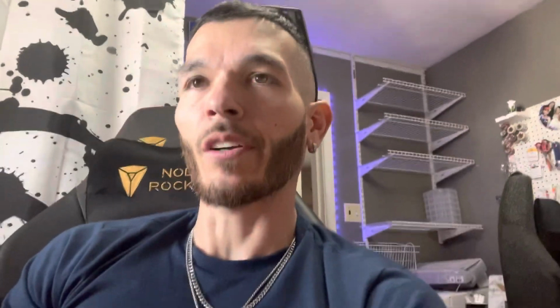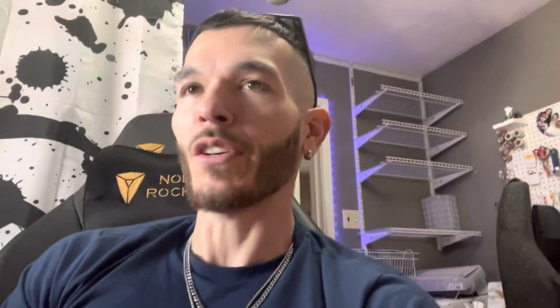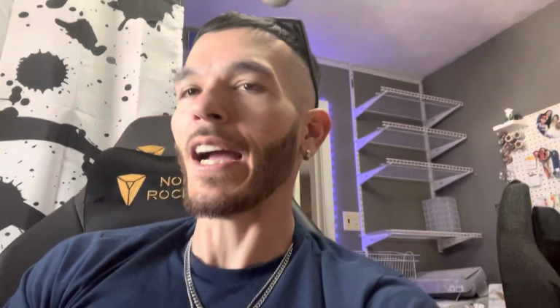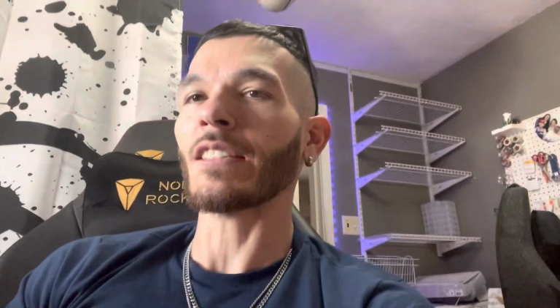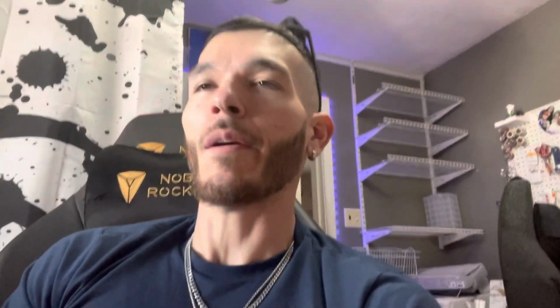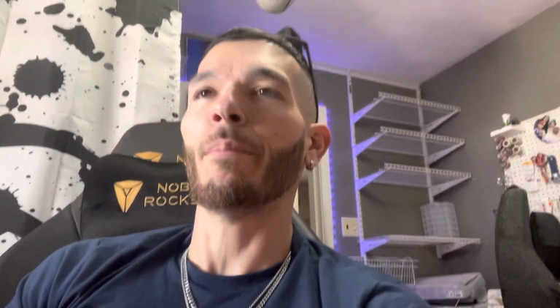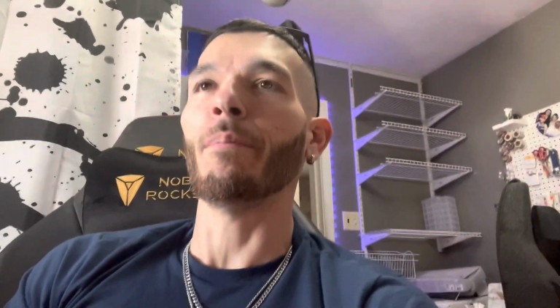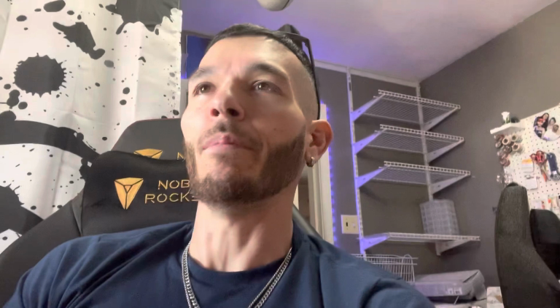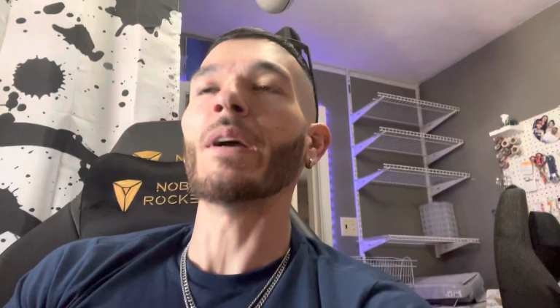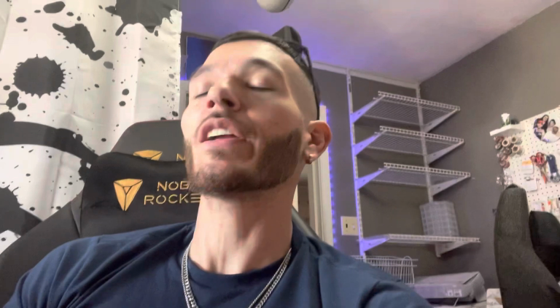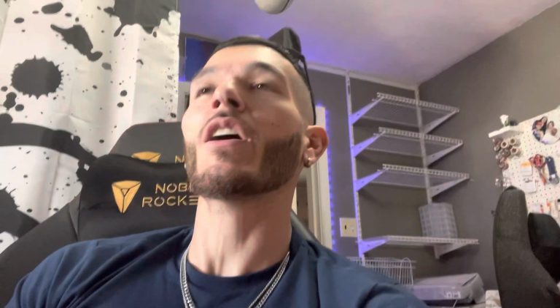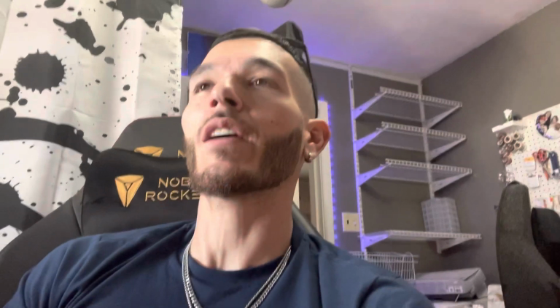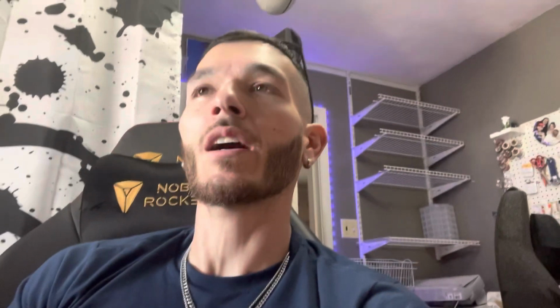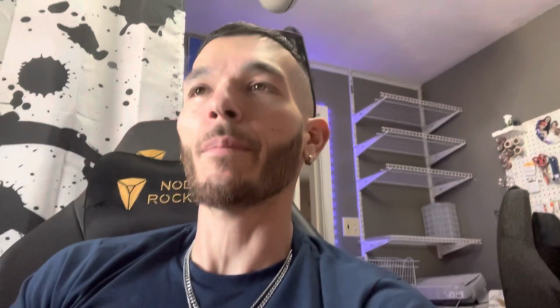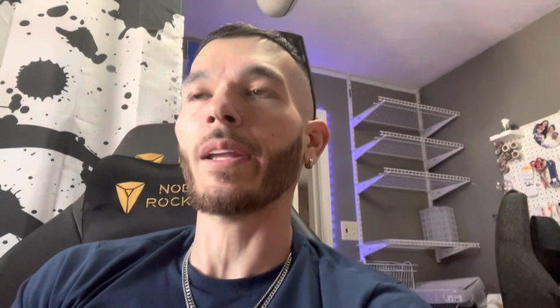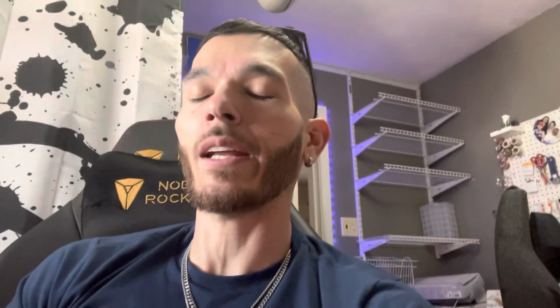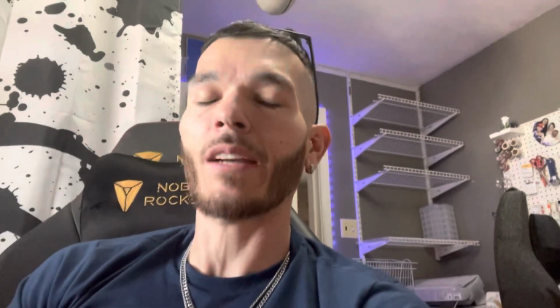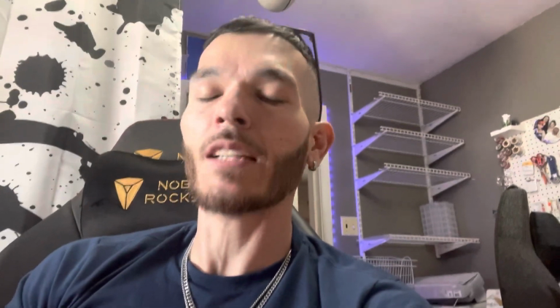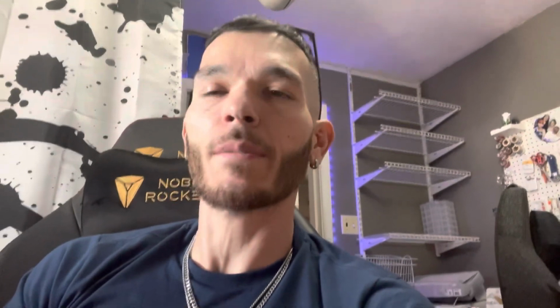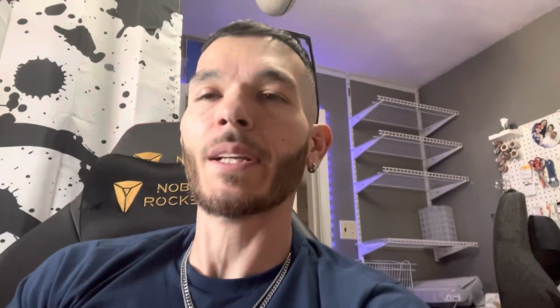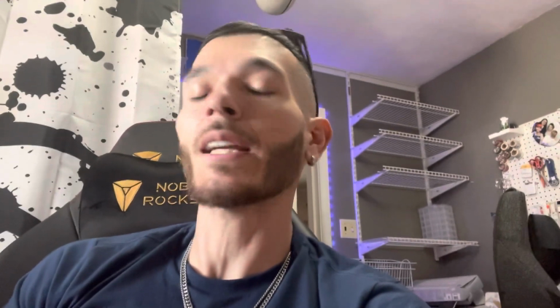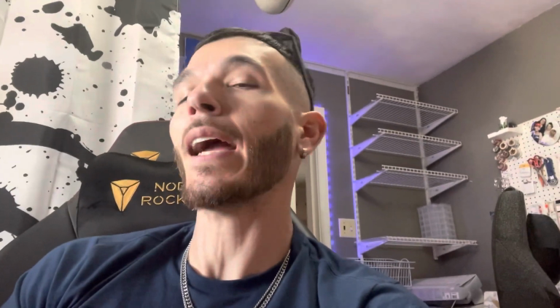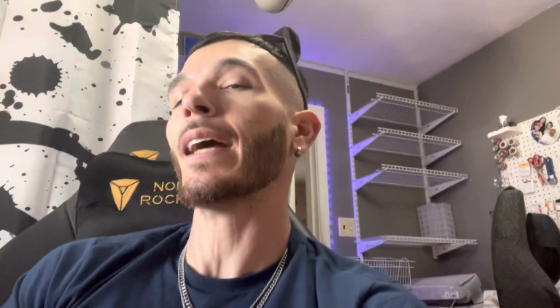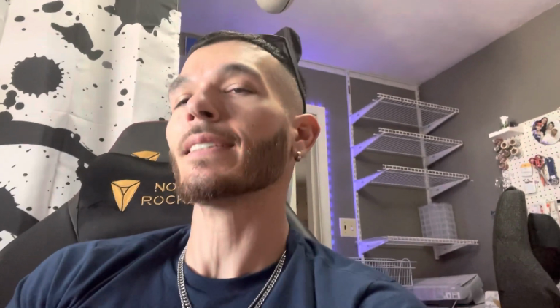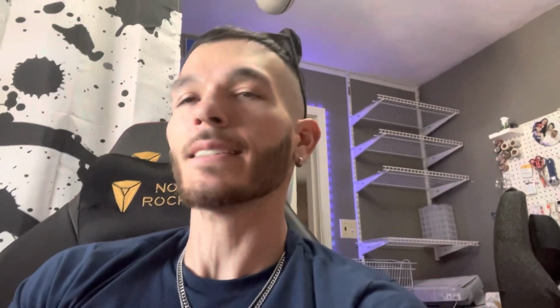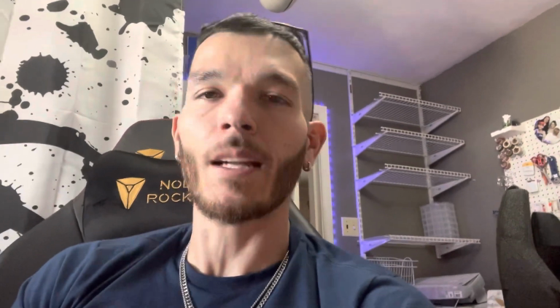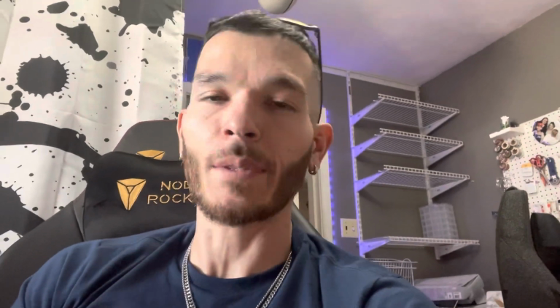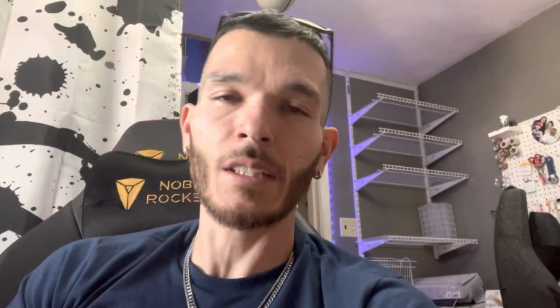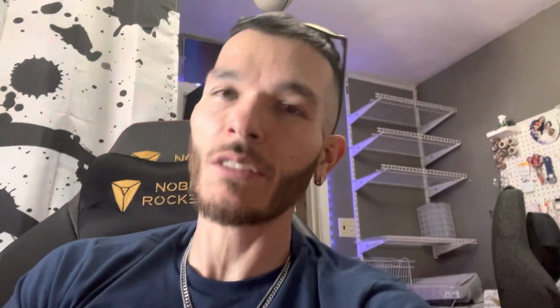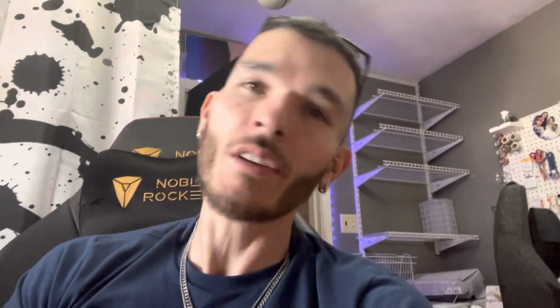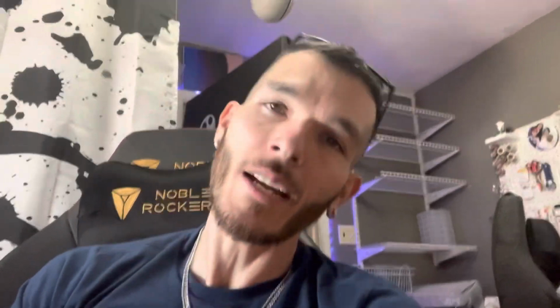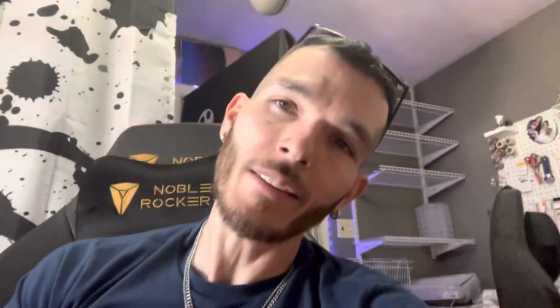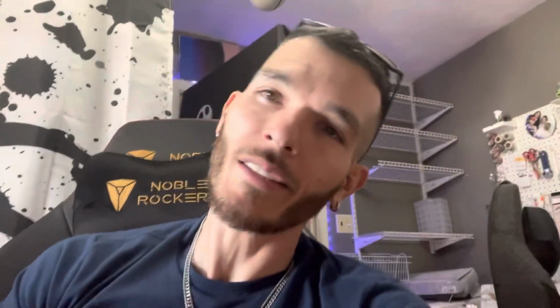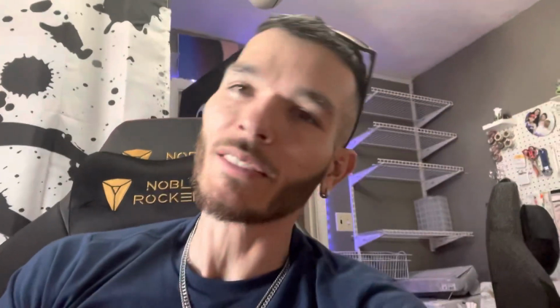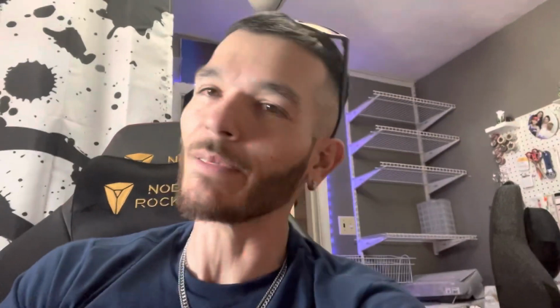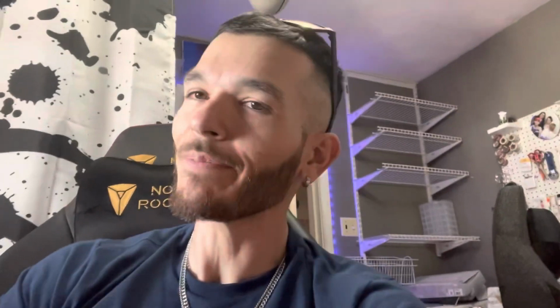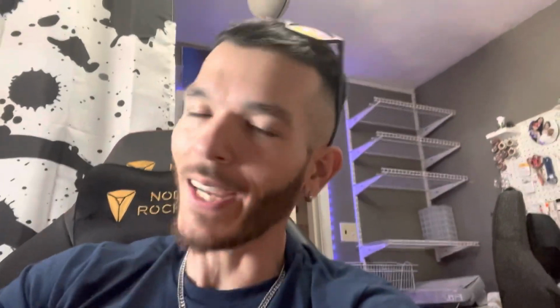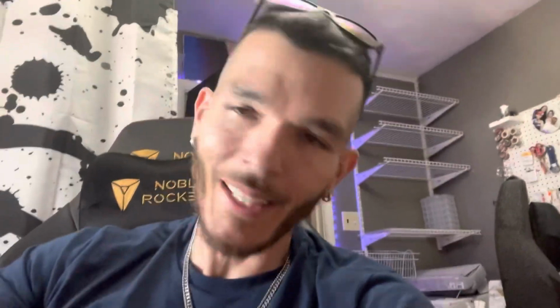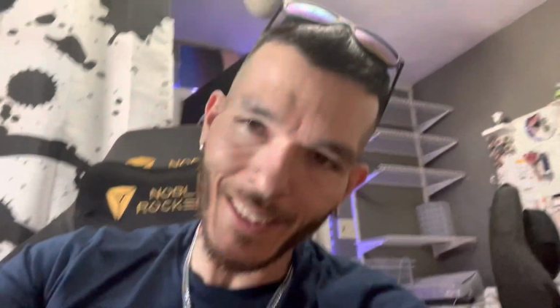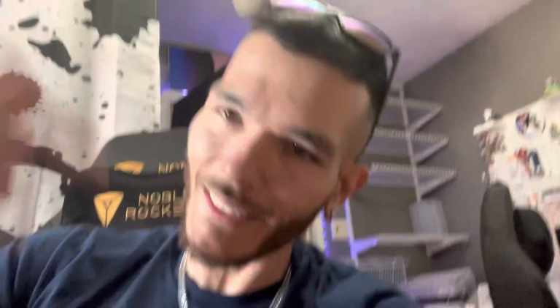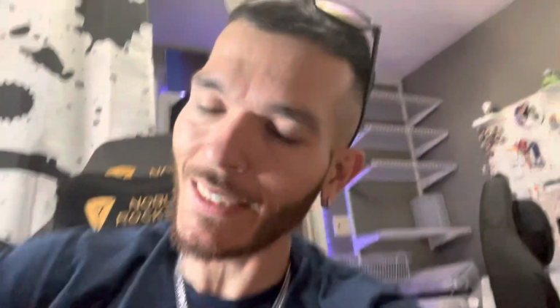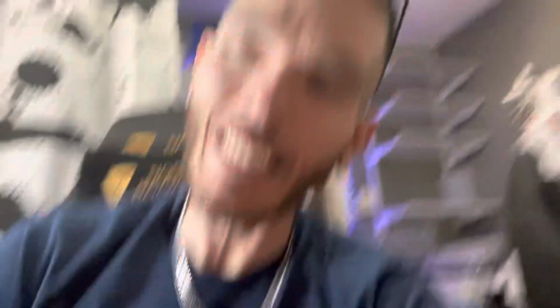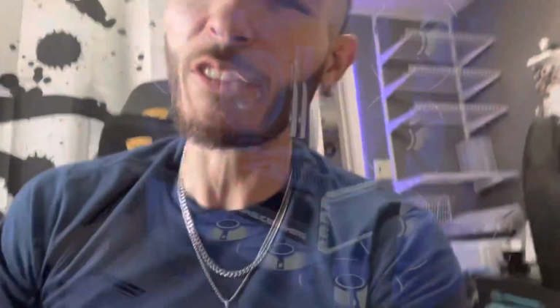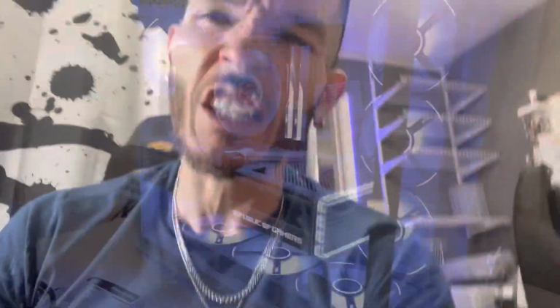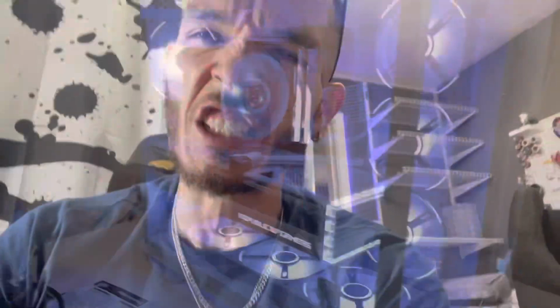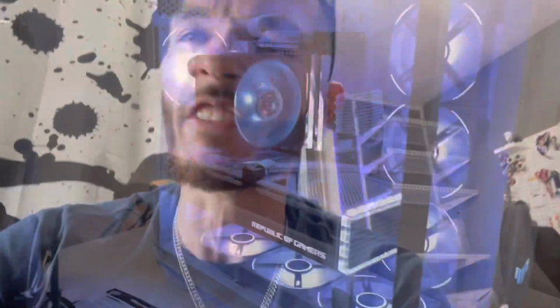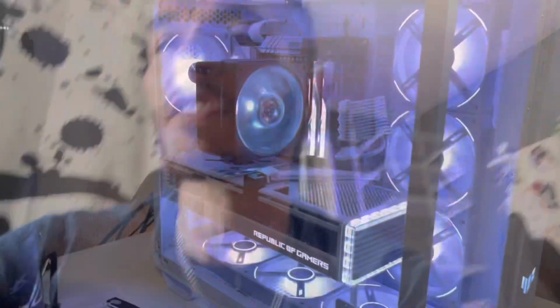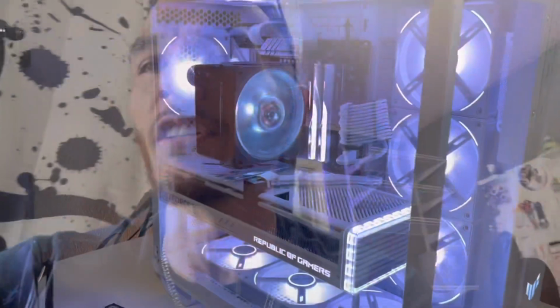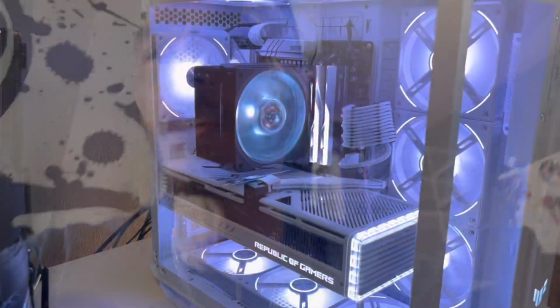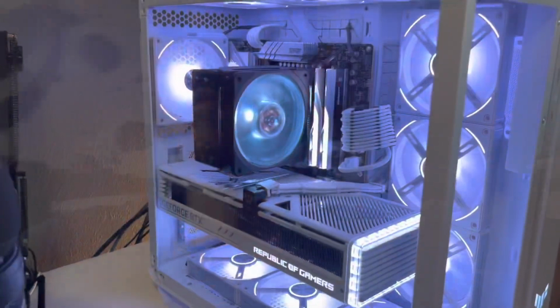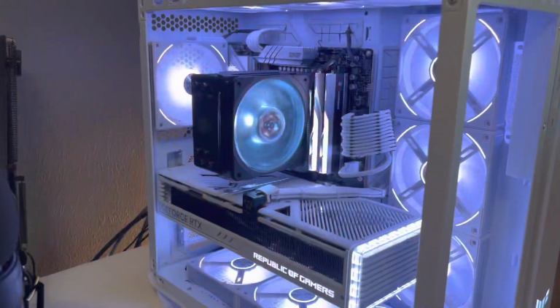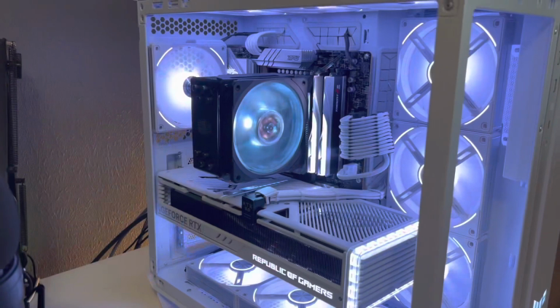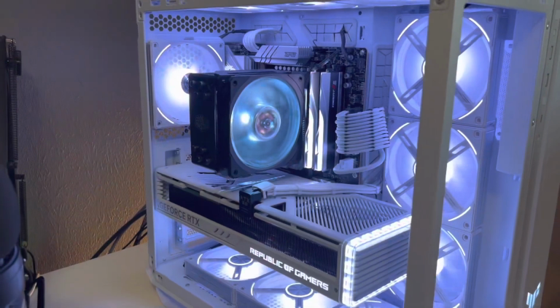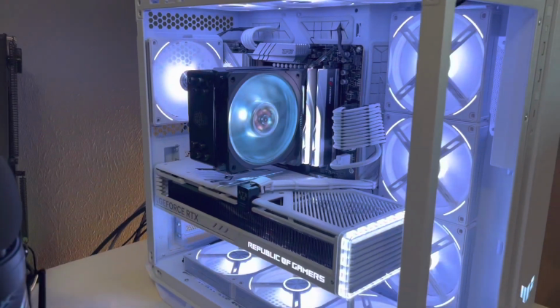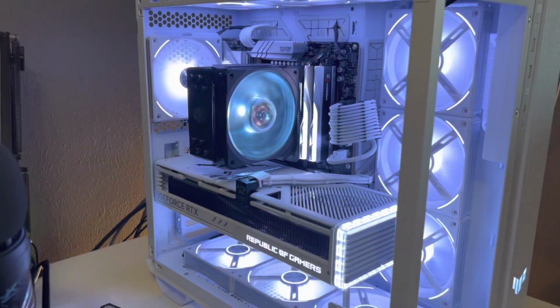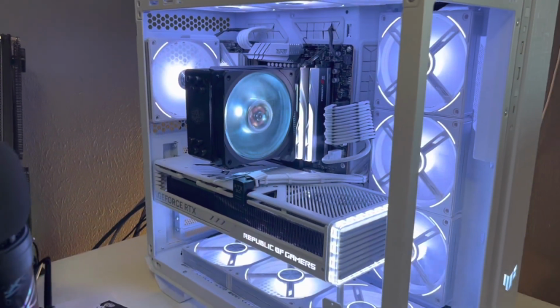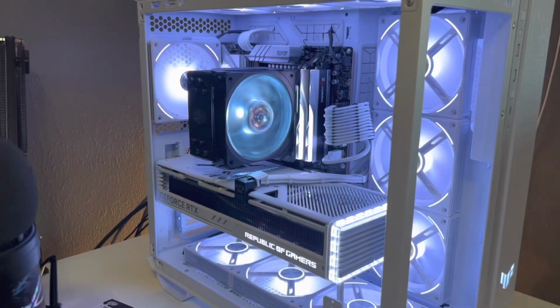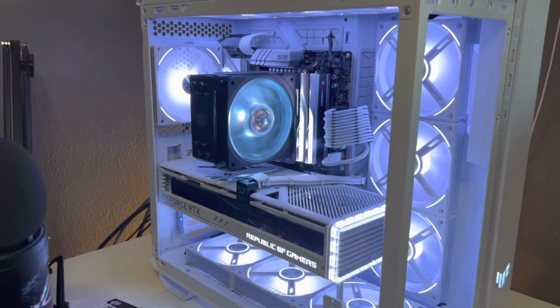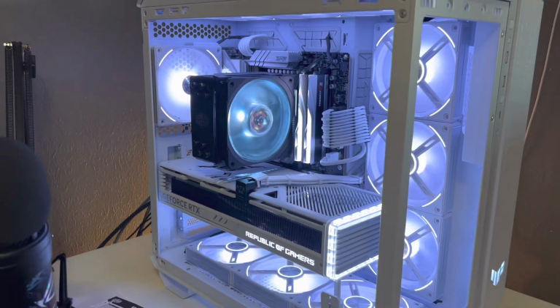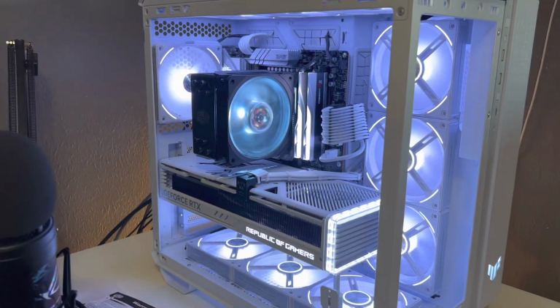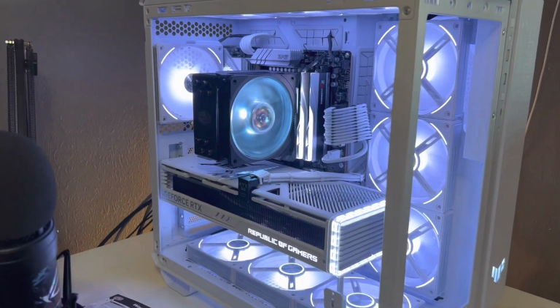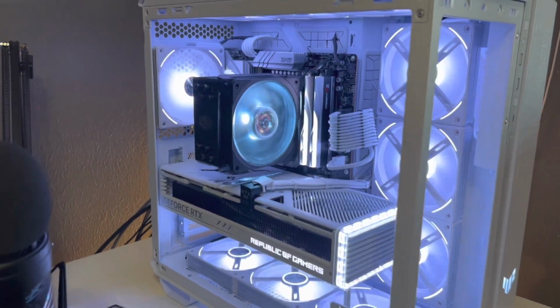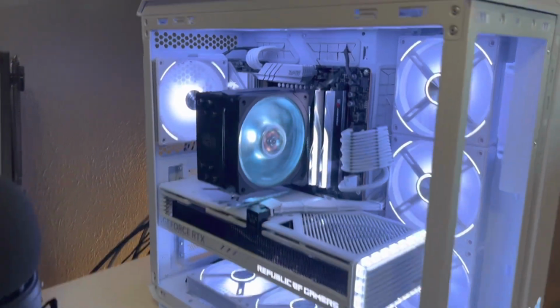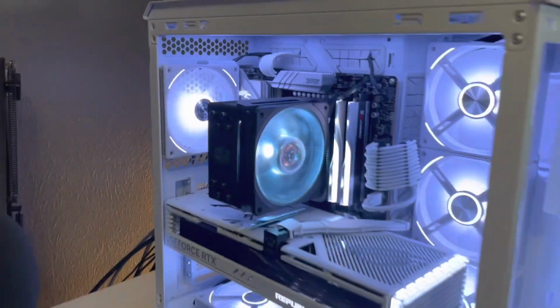Corsair, you've got to get your stuff together, for real. You guys are a million-dollar company and you guys are being tight with your customers. I'm just going to throw that out there. Anyway, let's finish off this video.